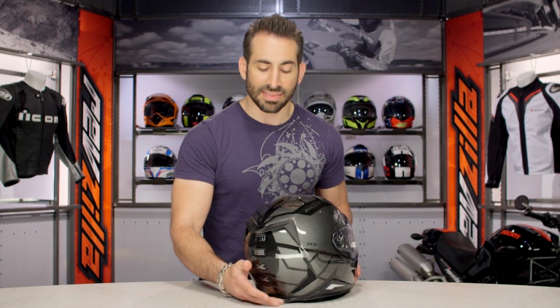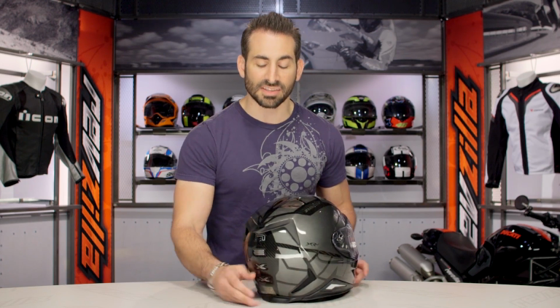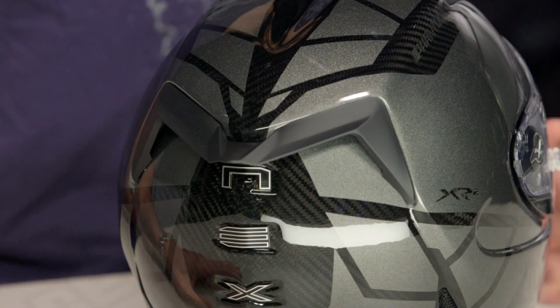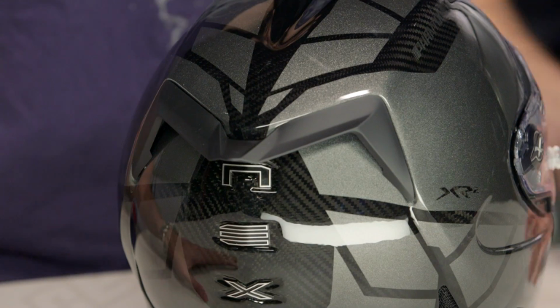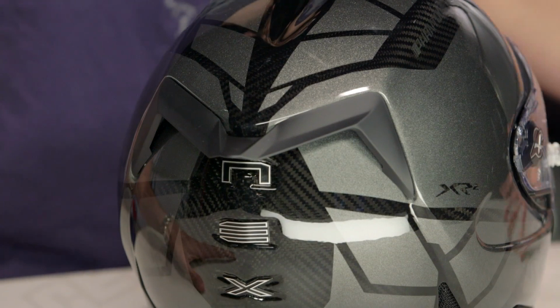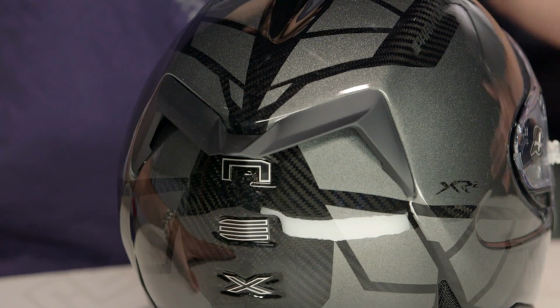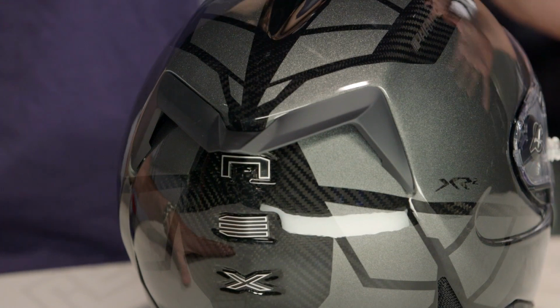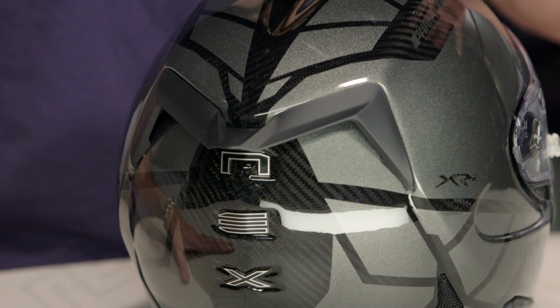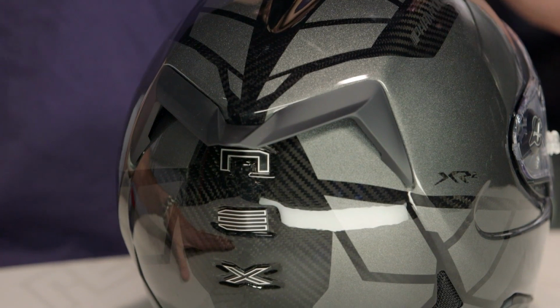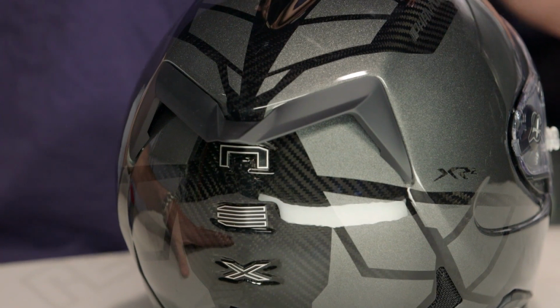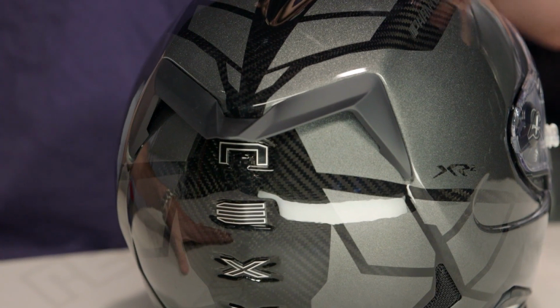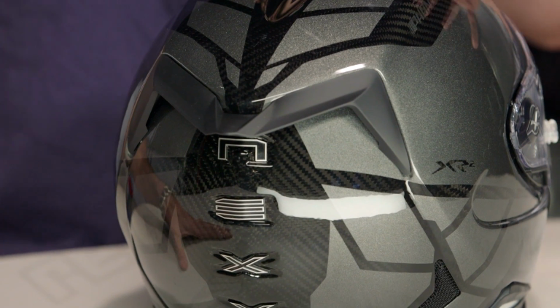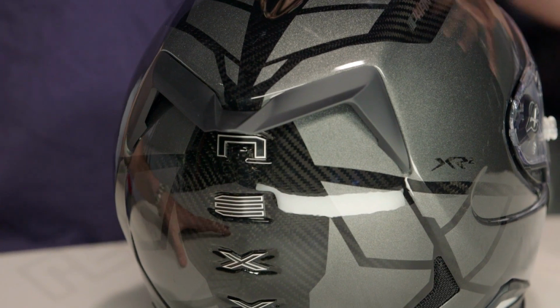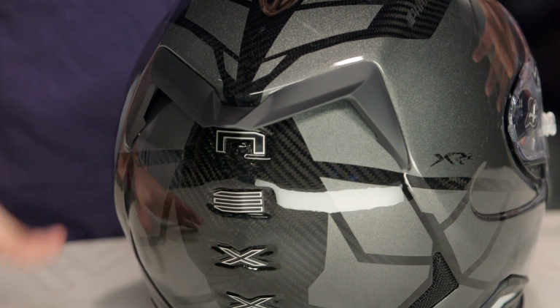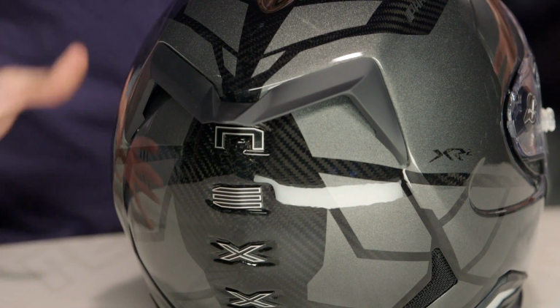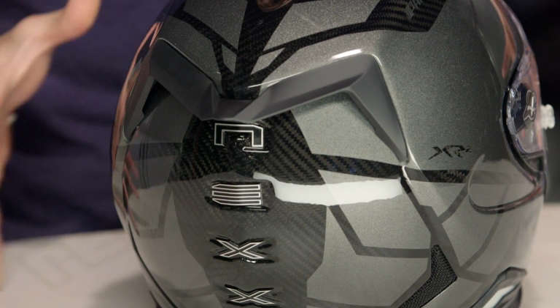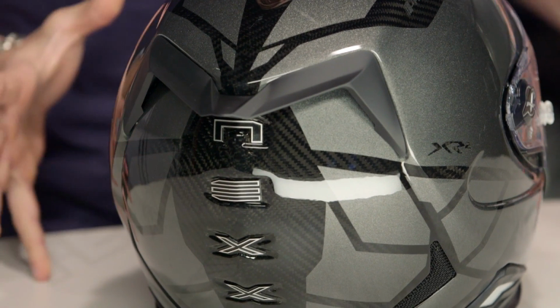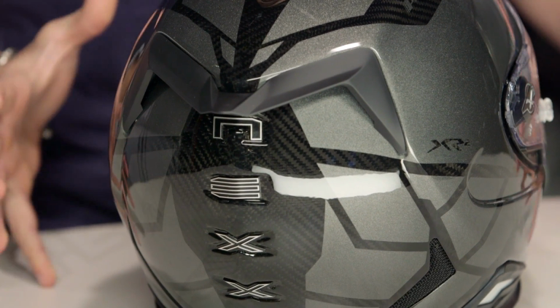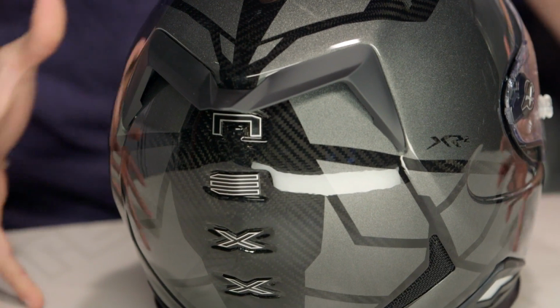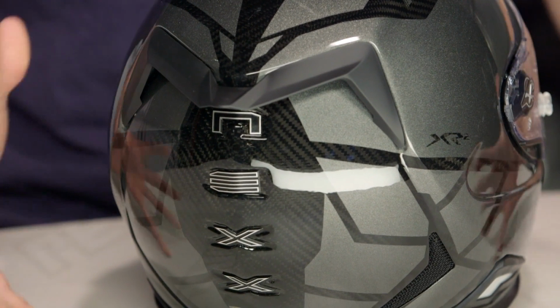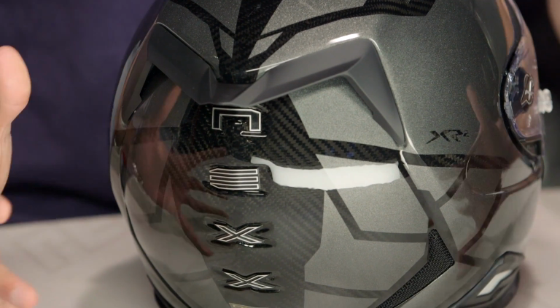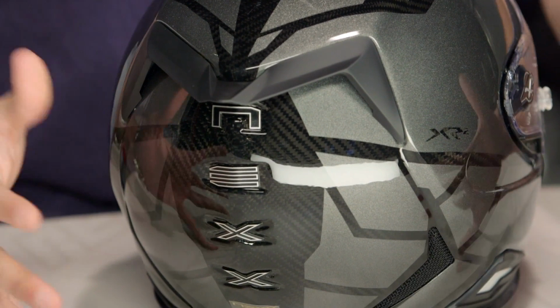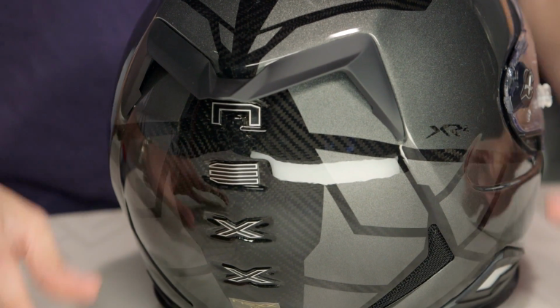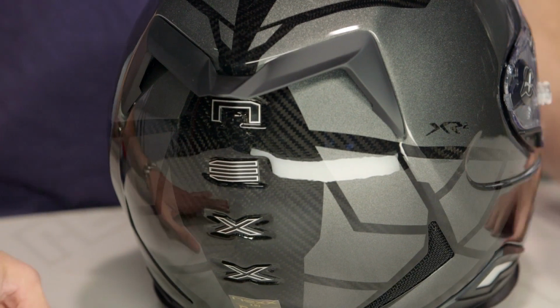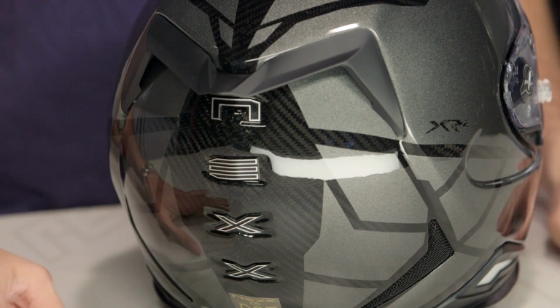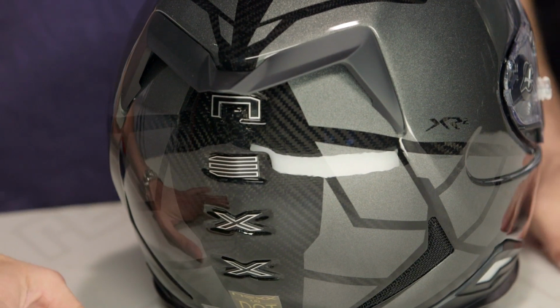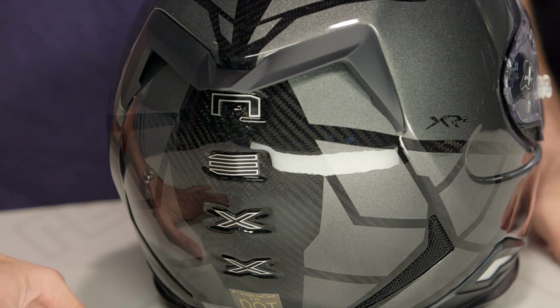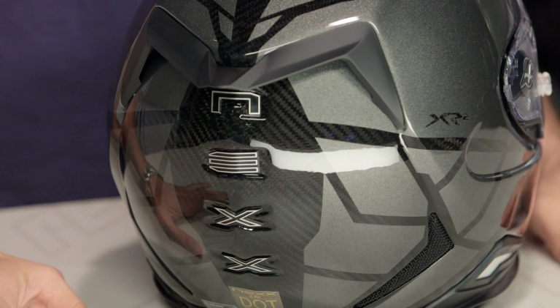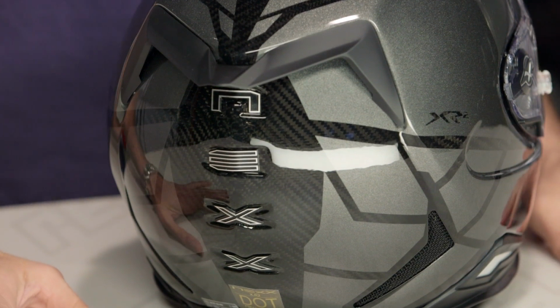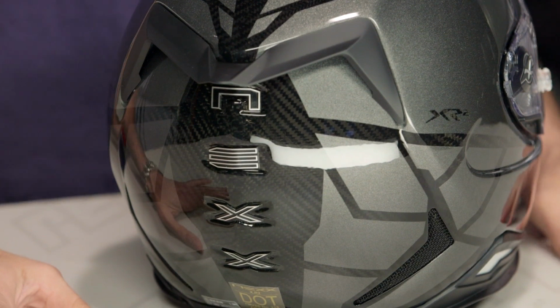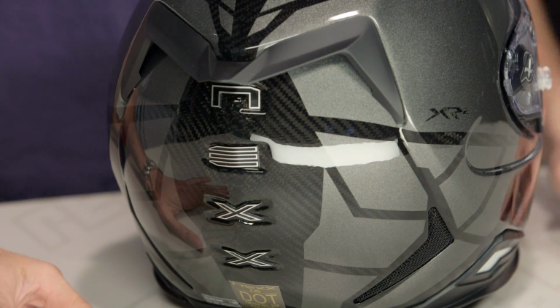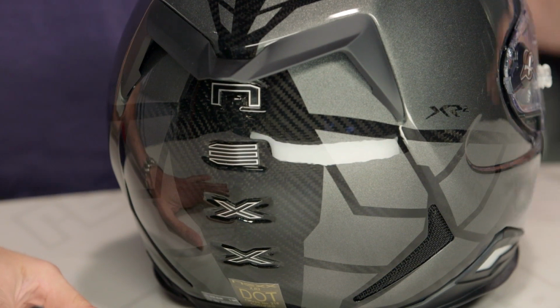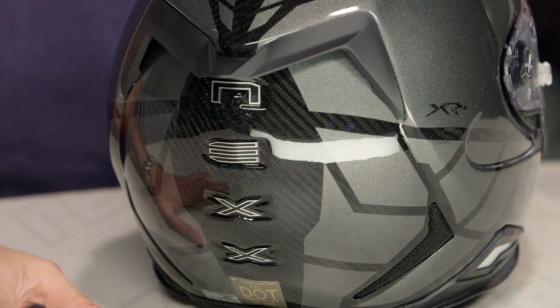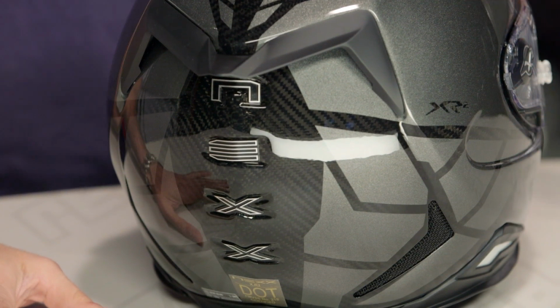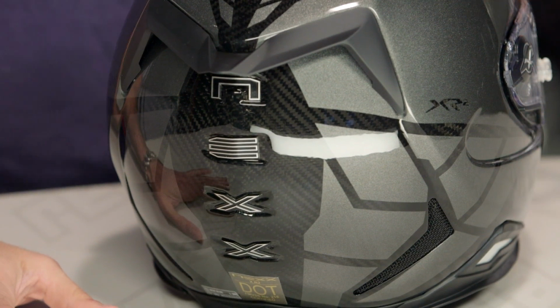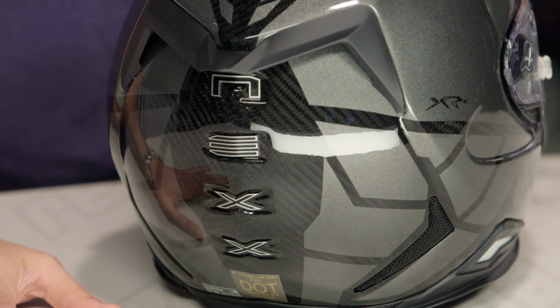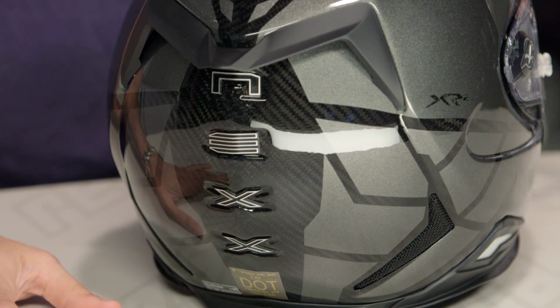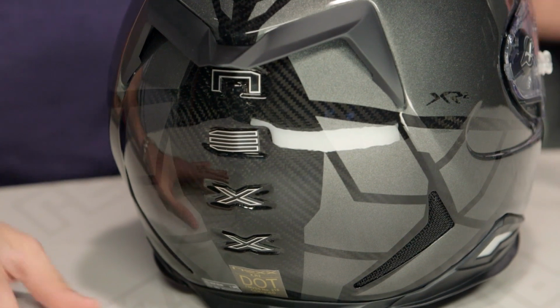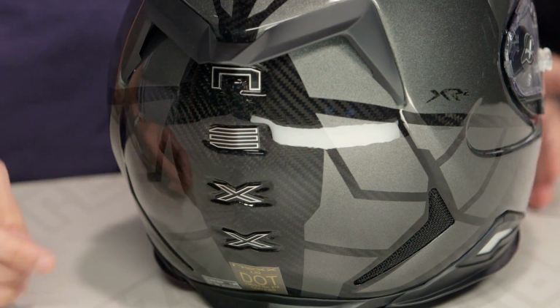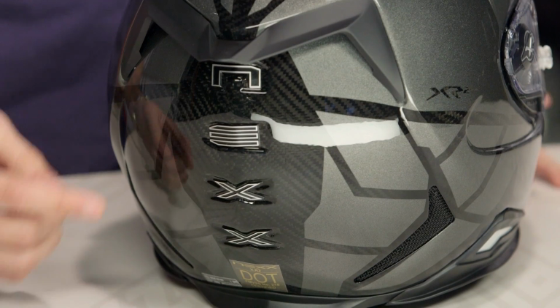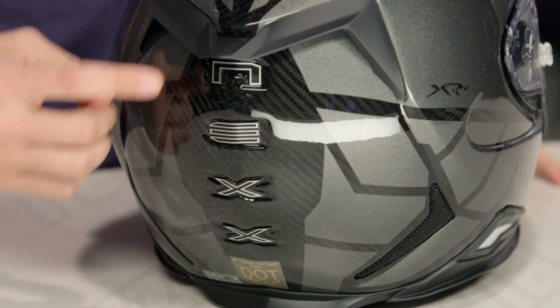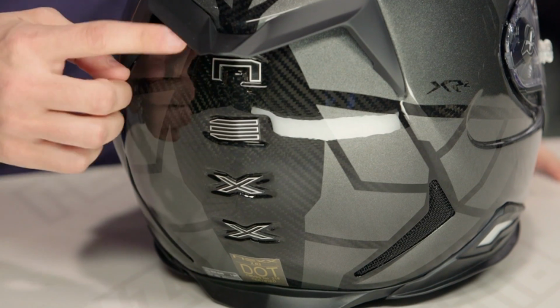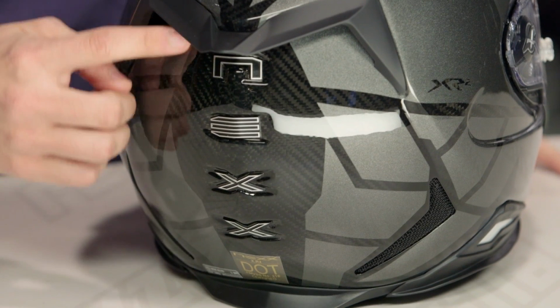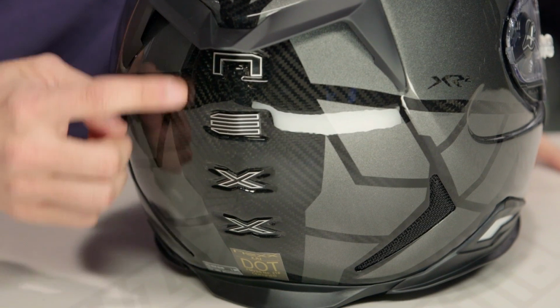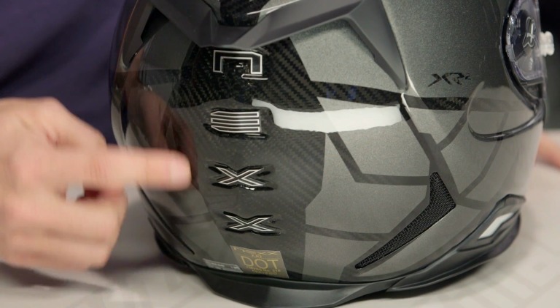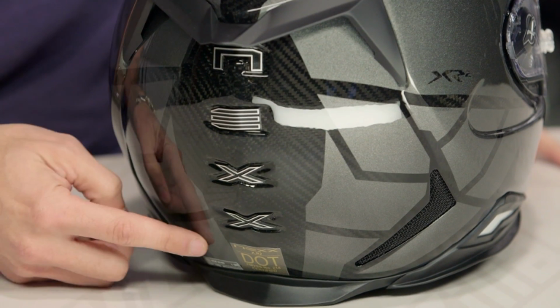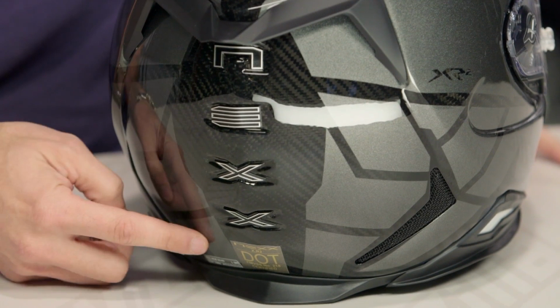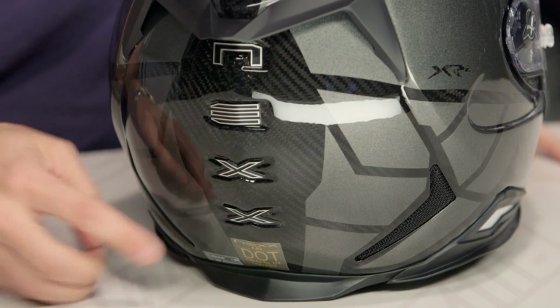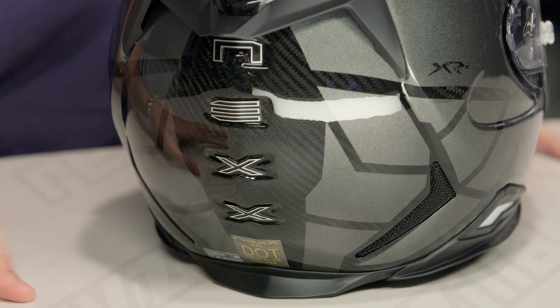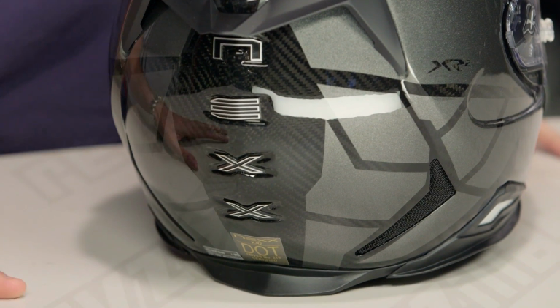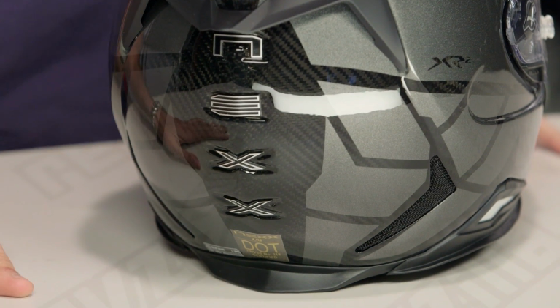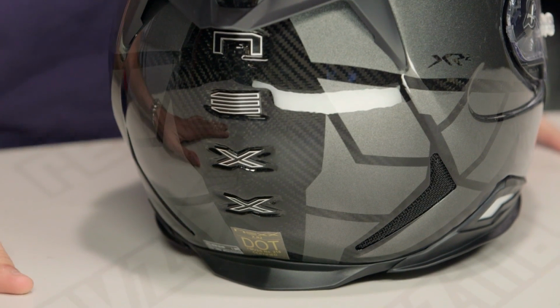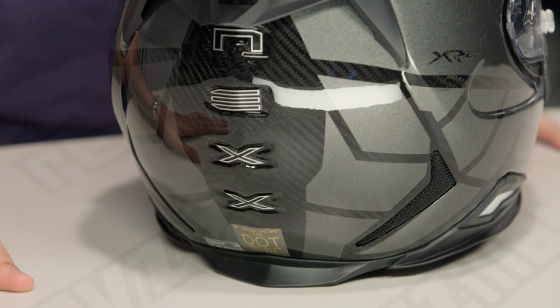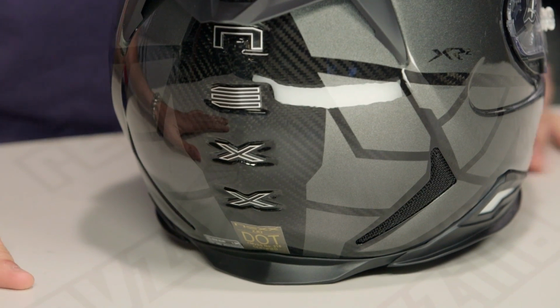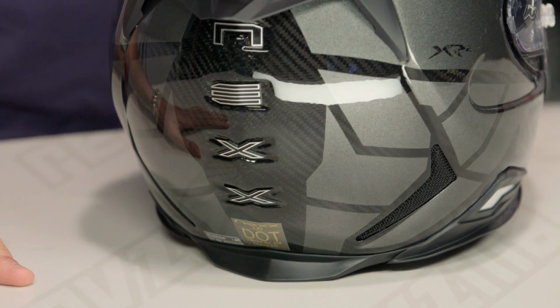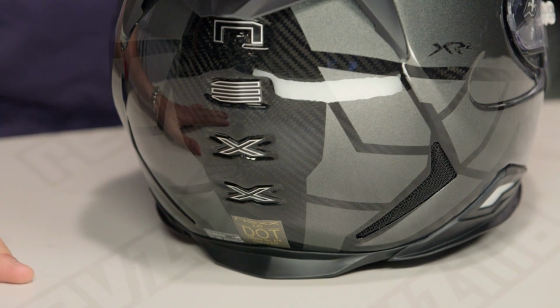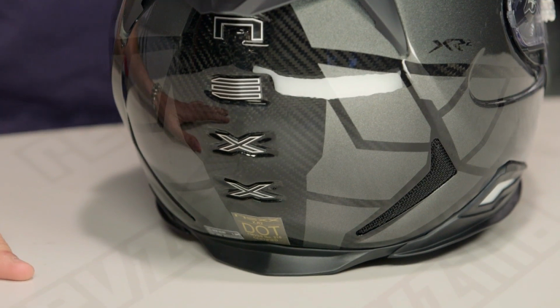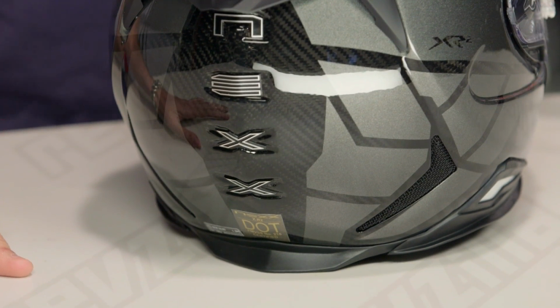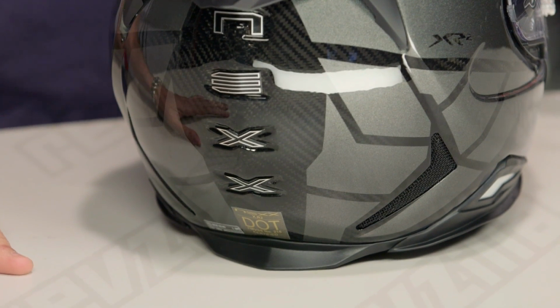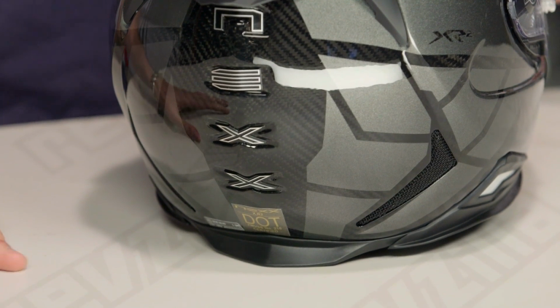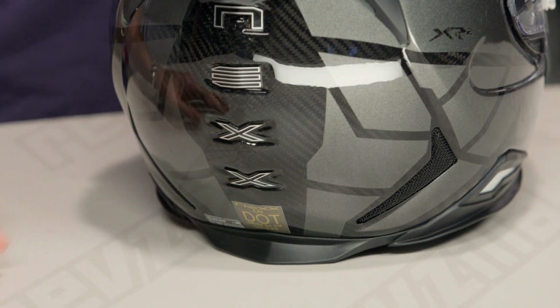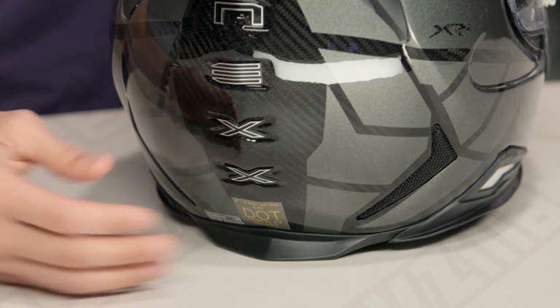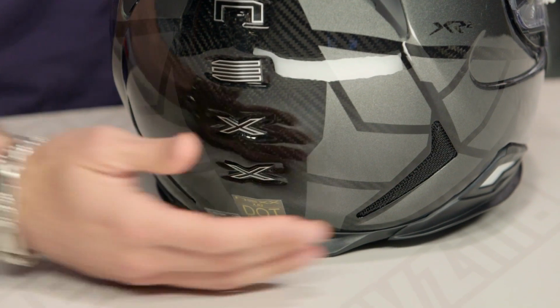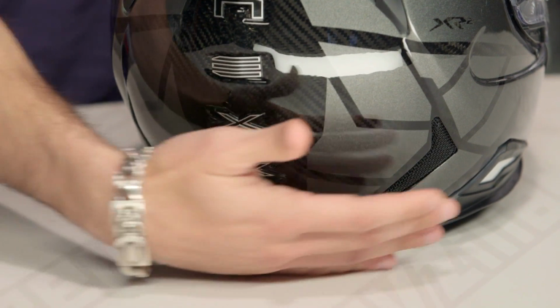This Phantom comes in one color. It's just speaking to this crisp, fast graphic design. You can see they even worked in that Nexx logo along the back.